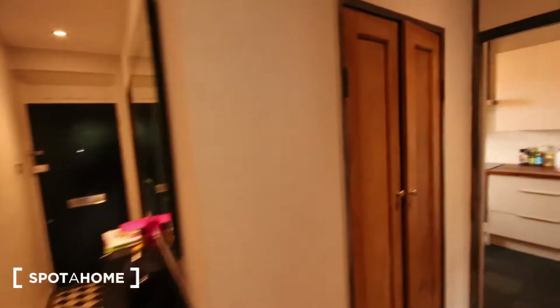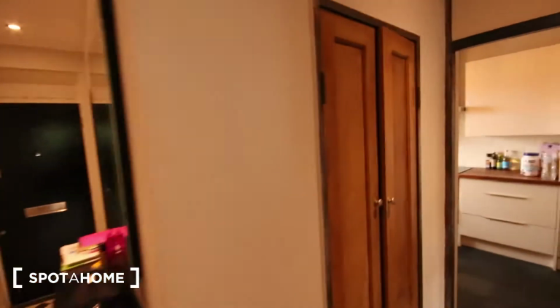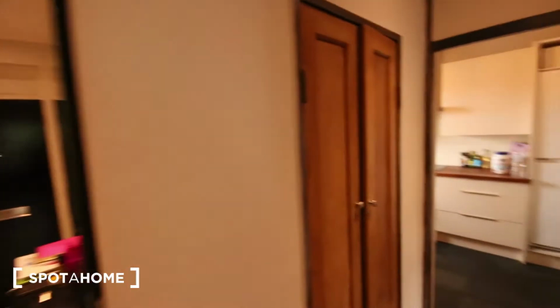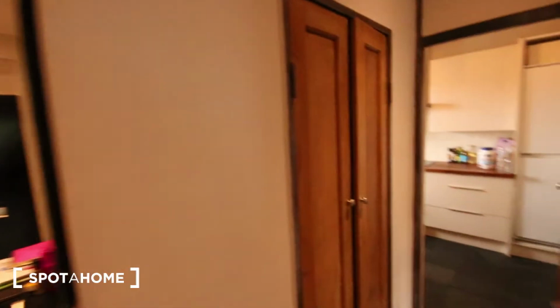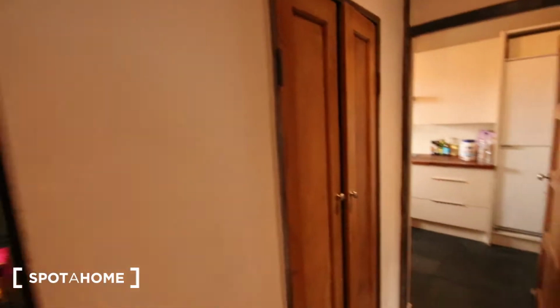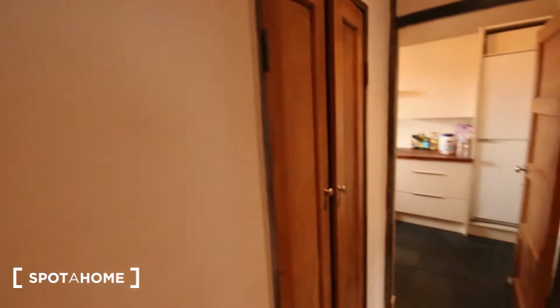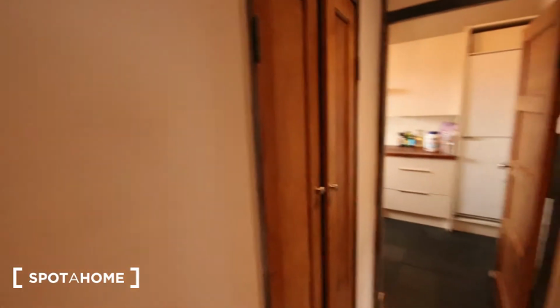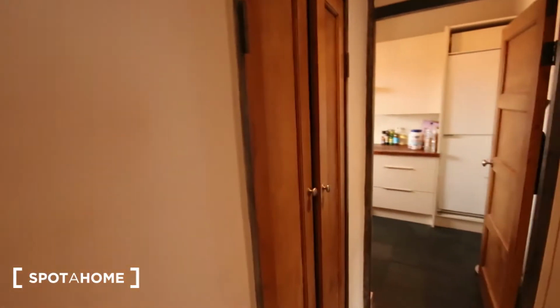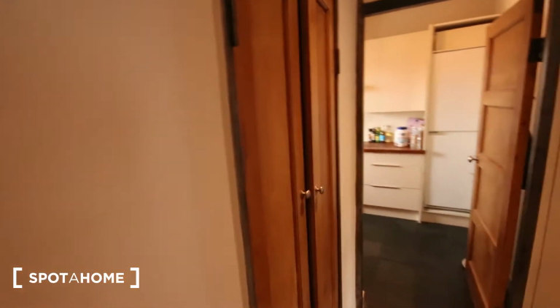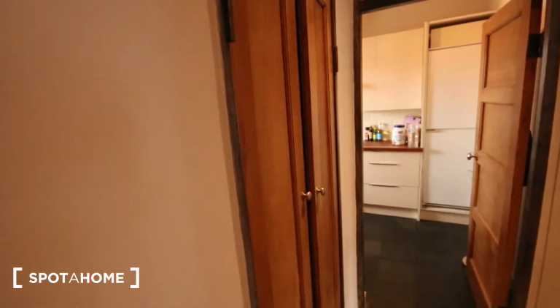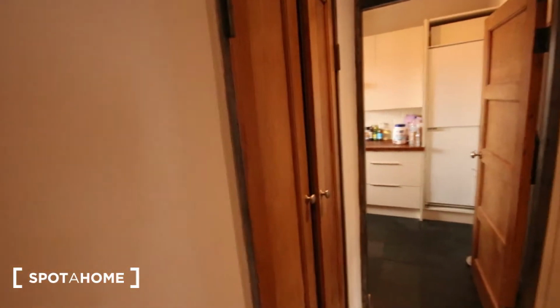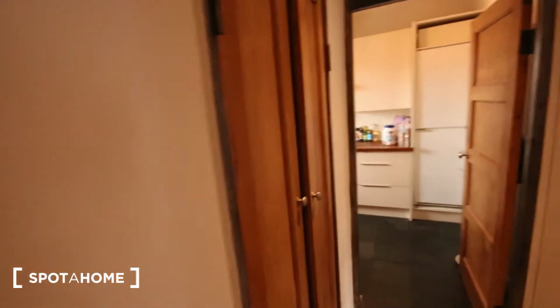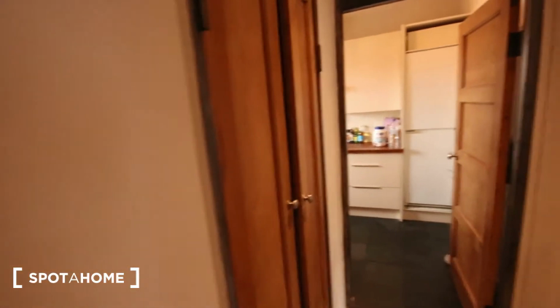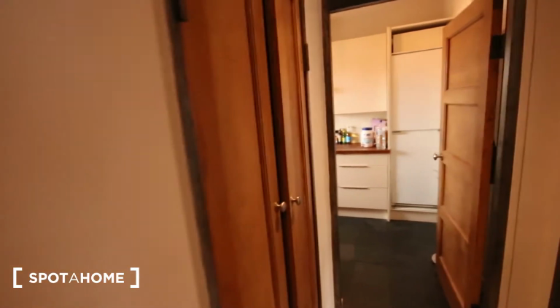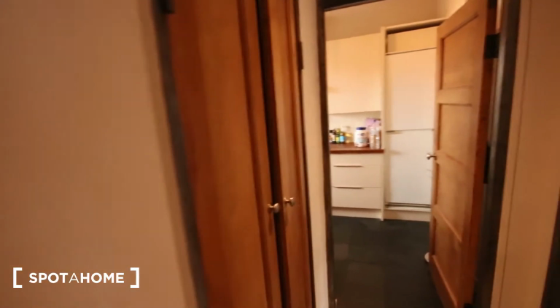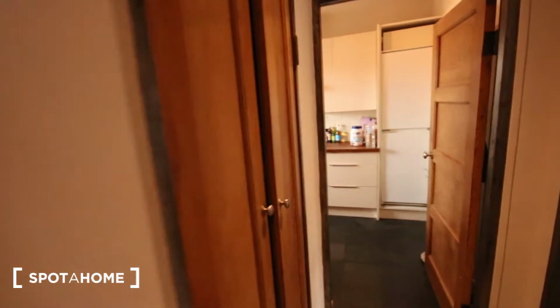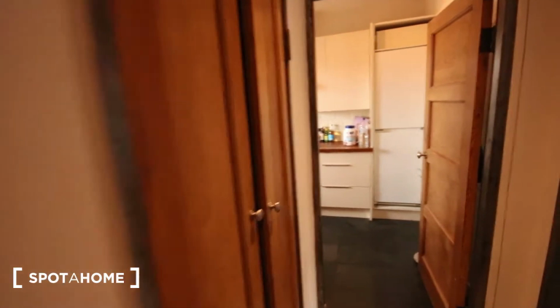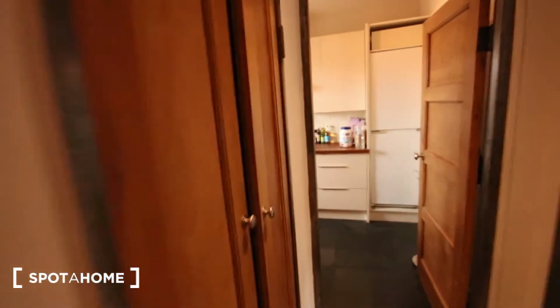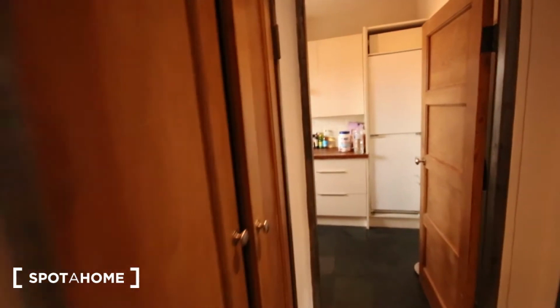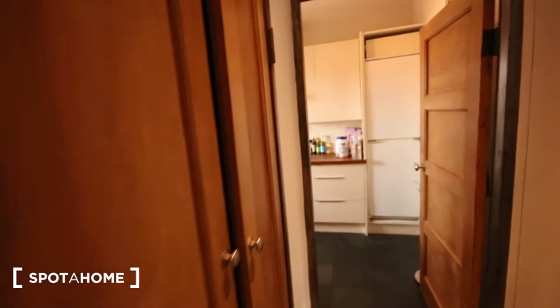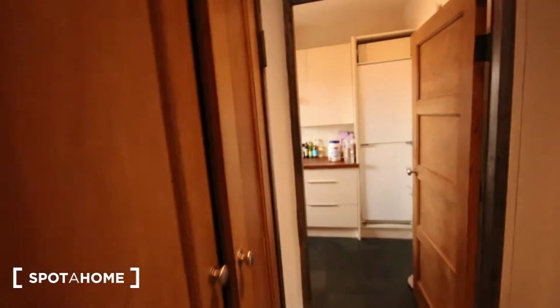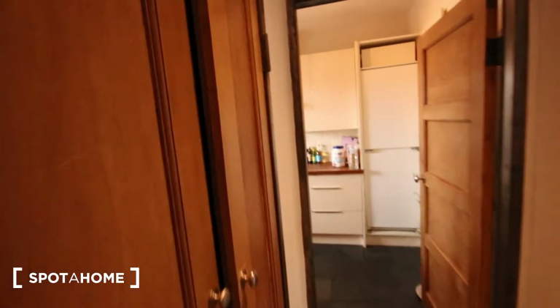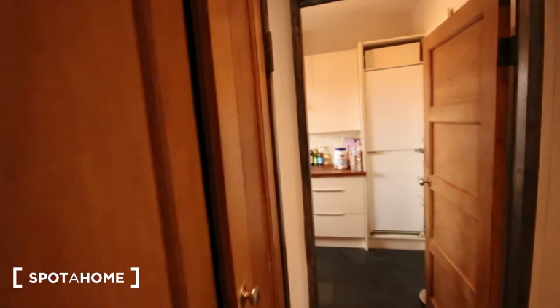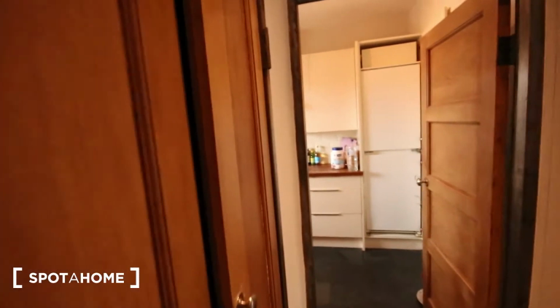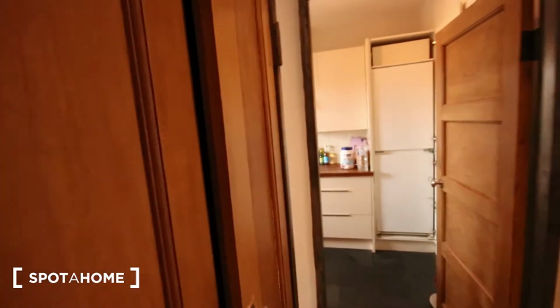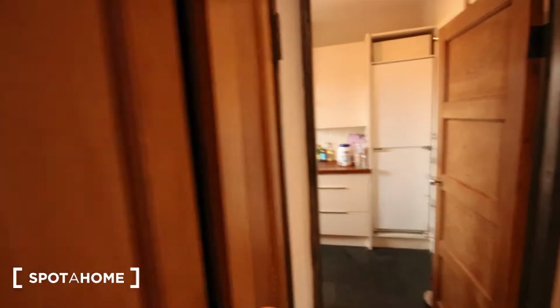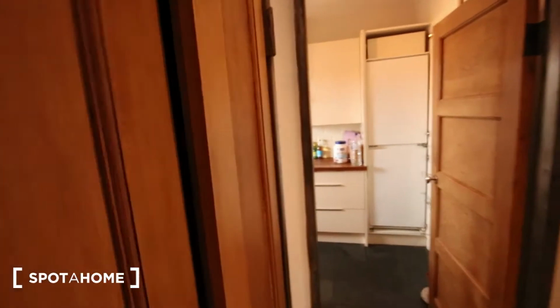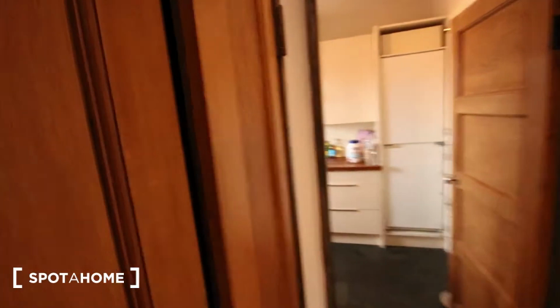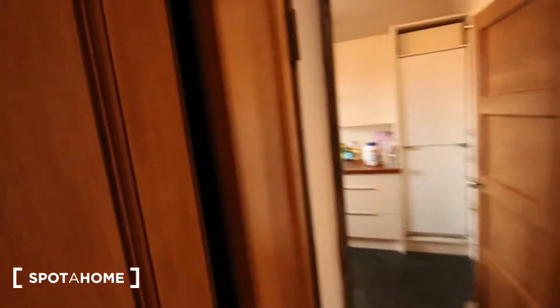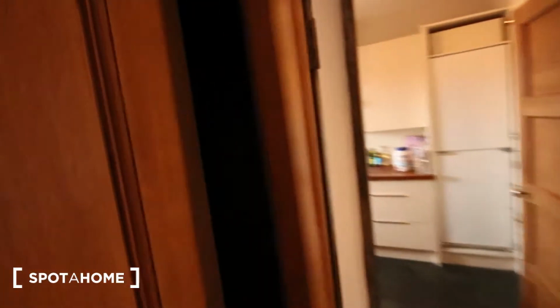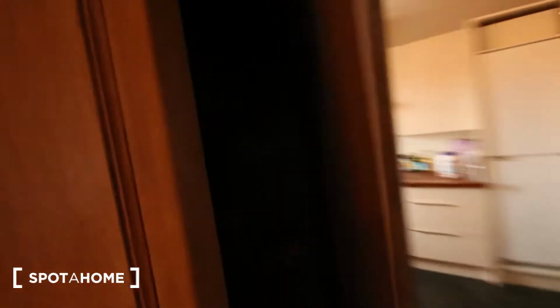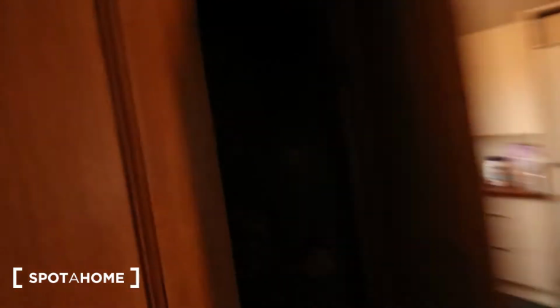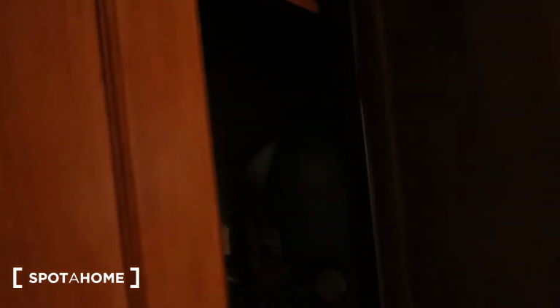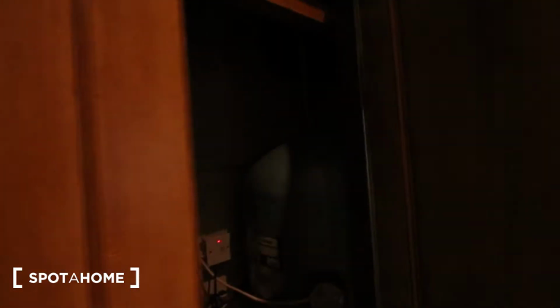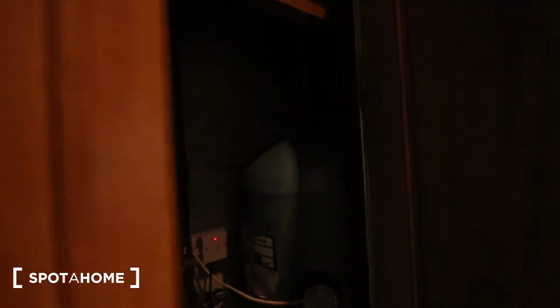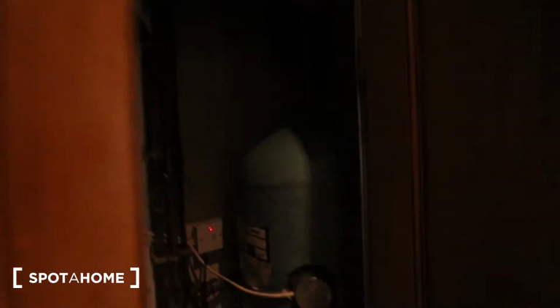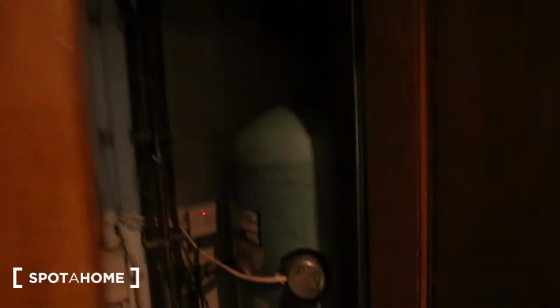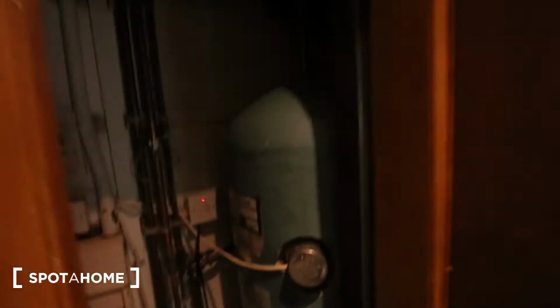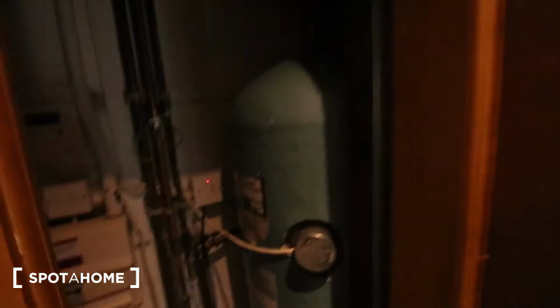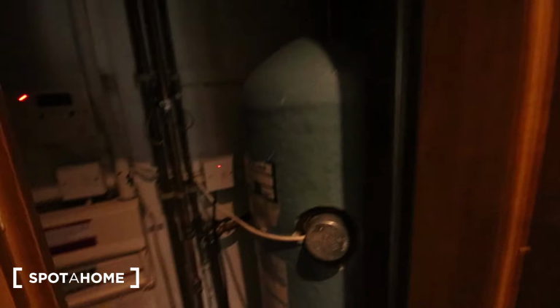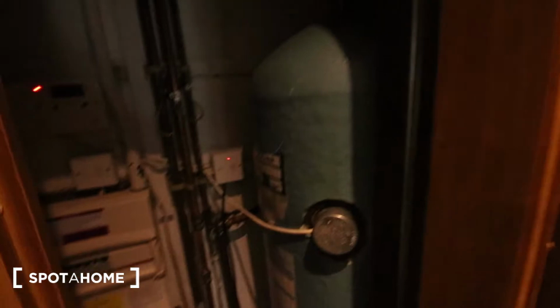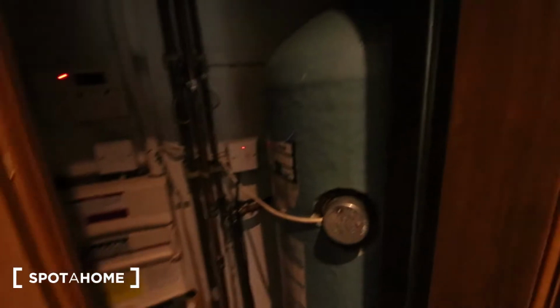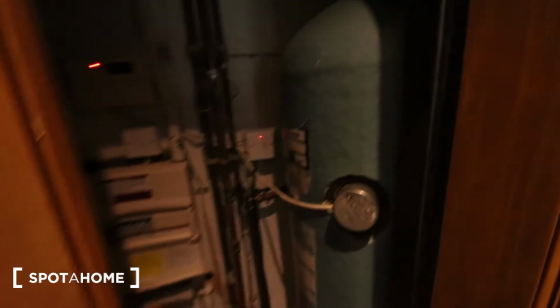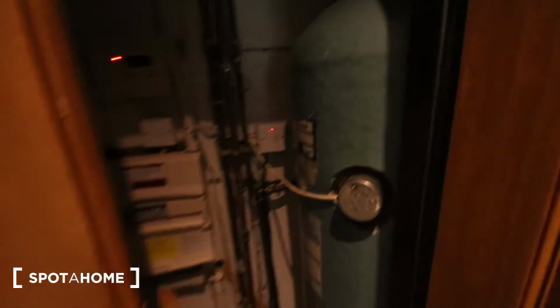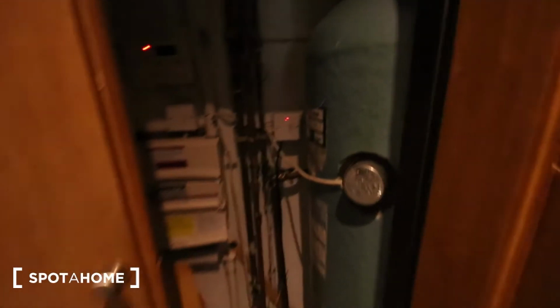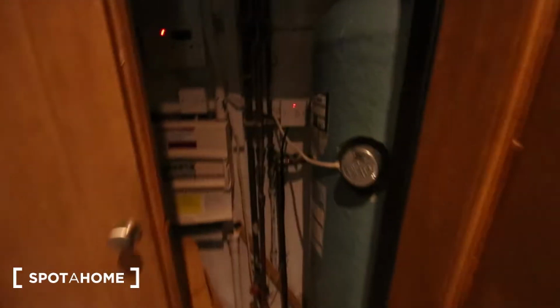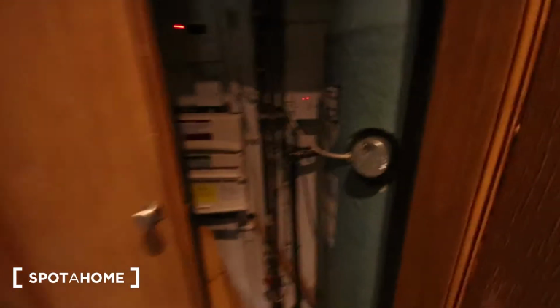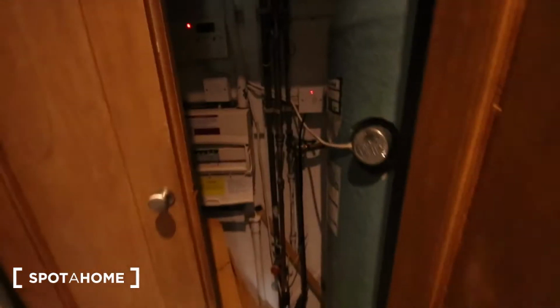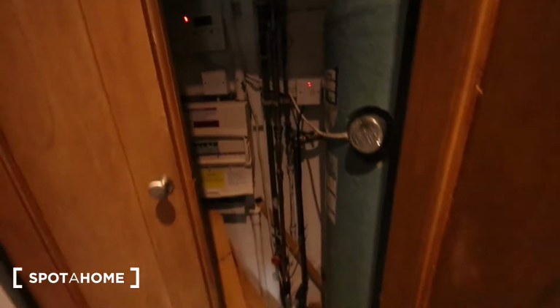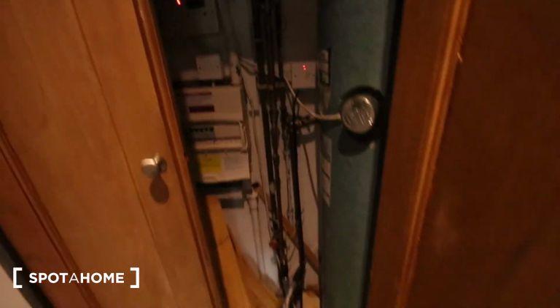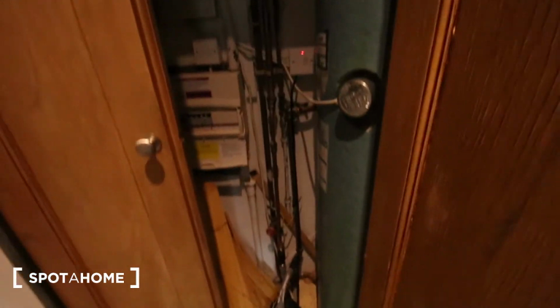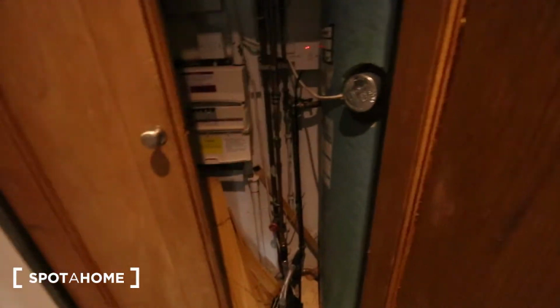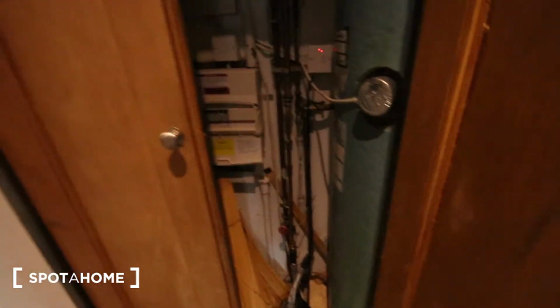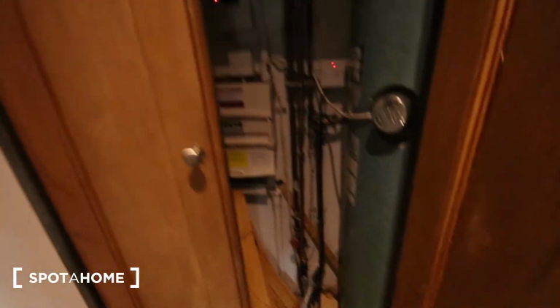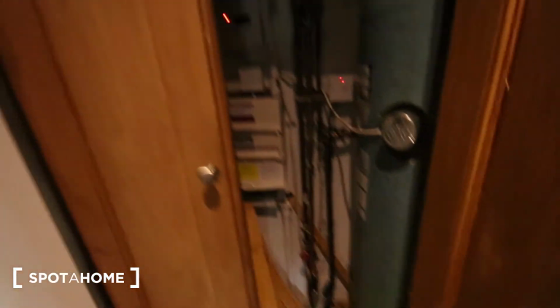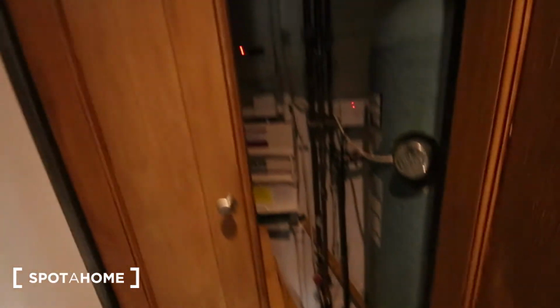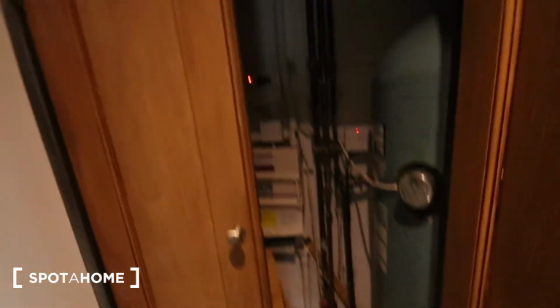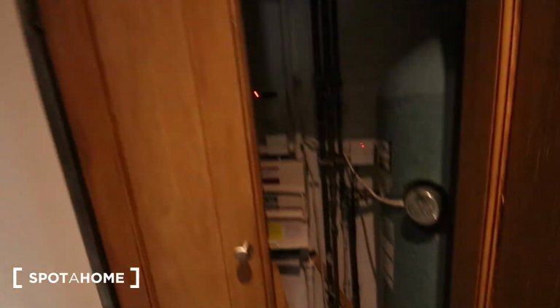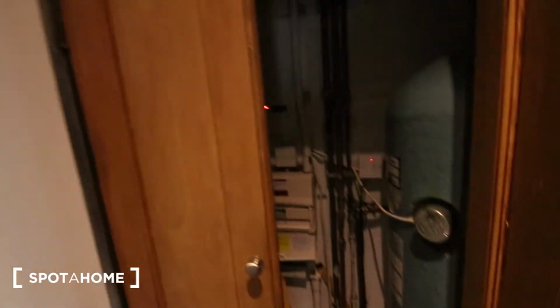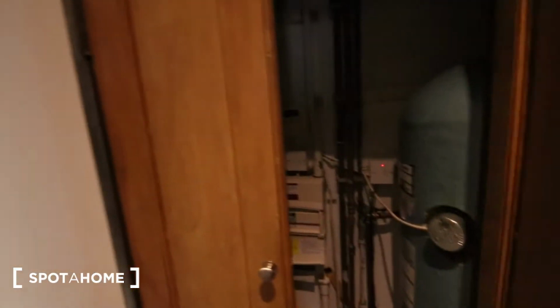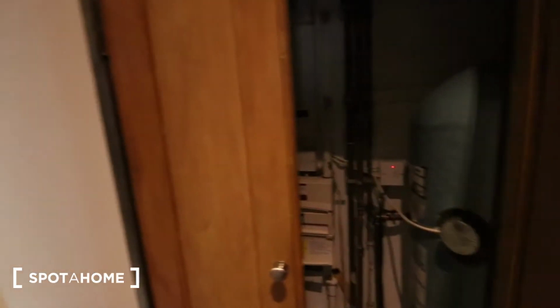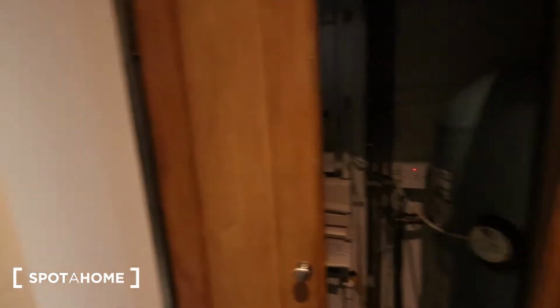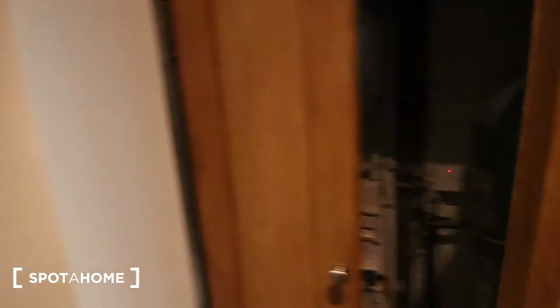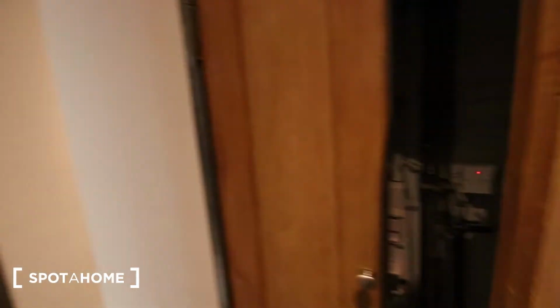Just here we've got a closet — that's where the boiler is — just a bit of storage space.